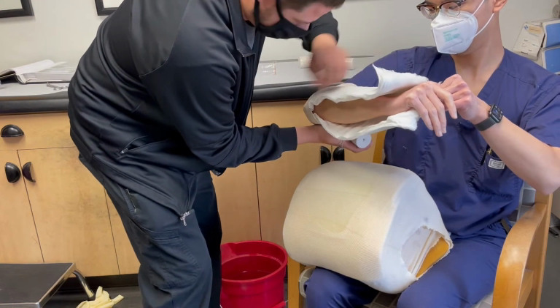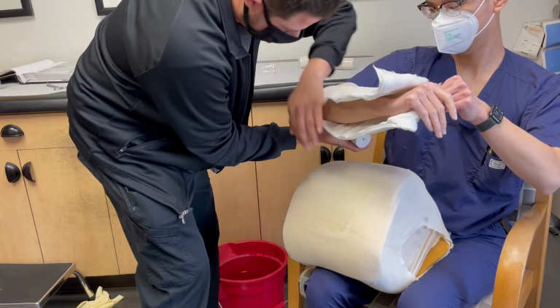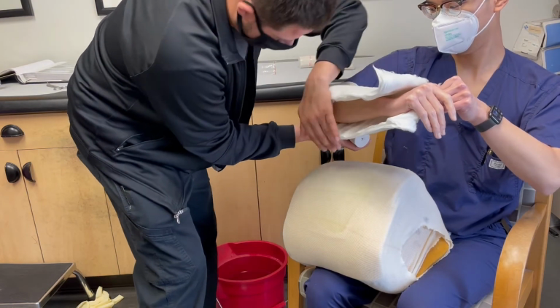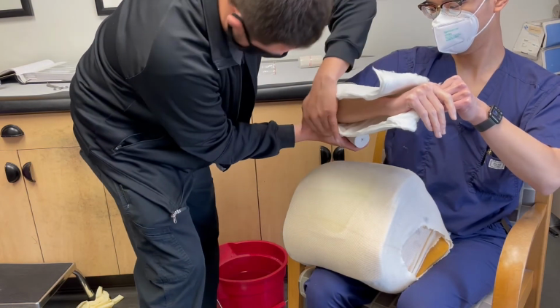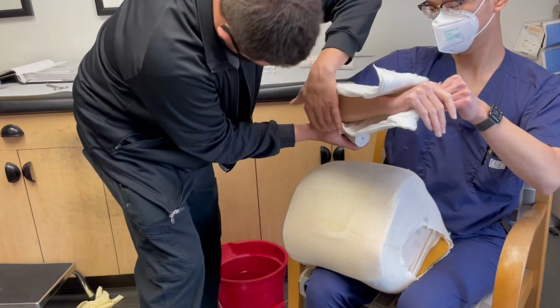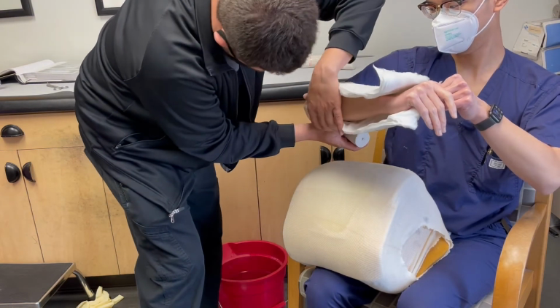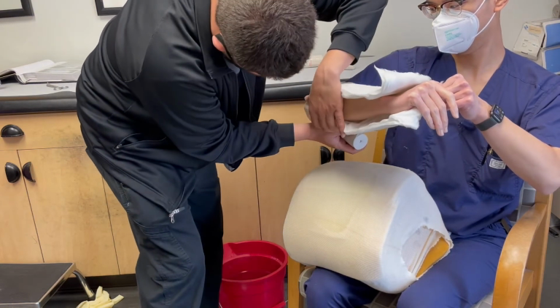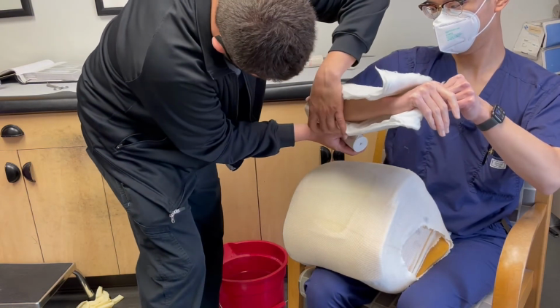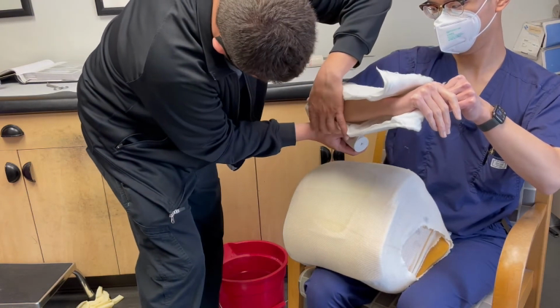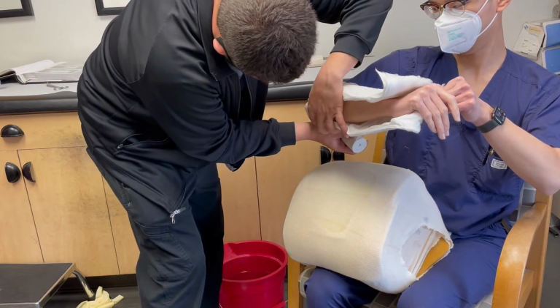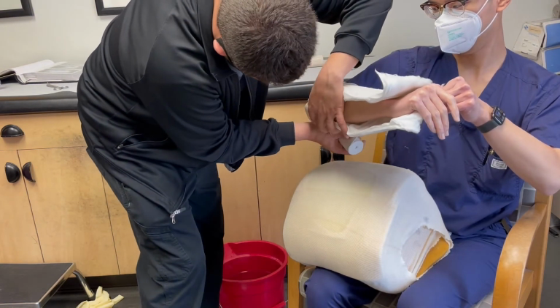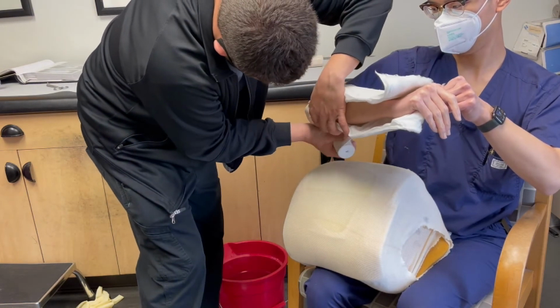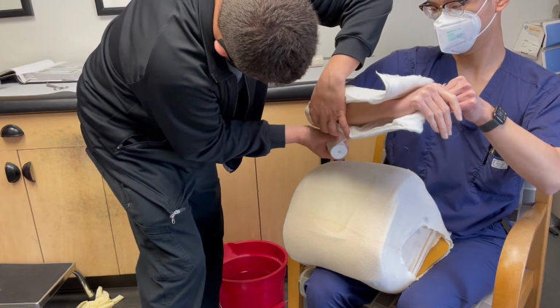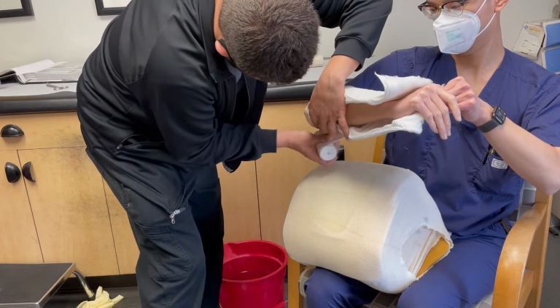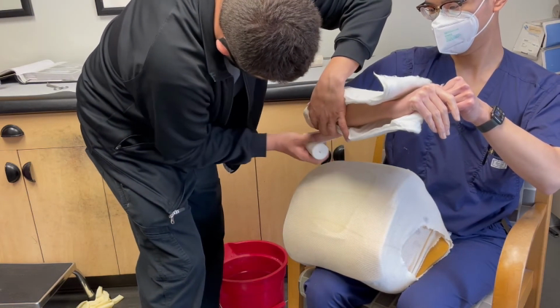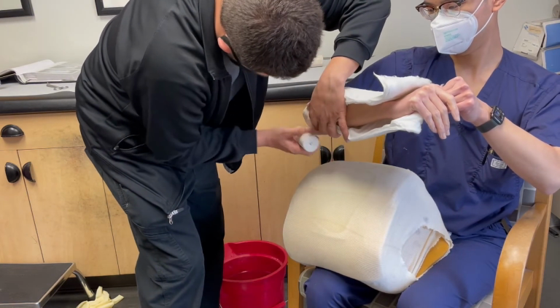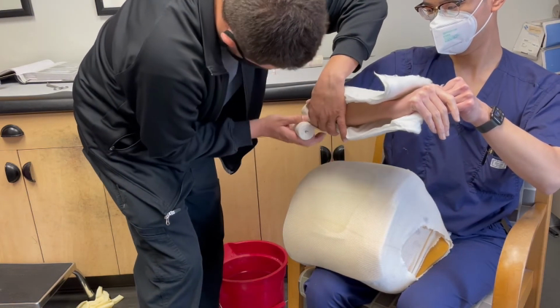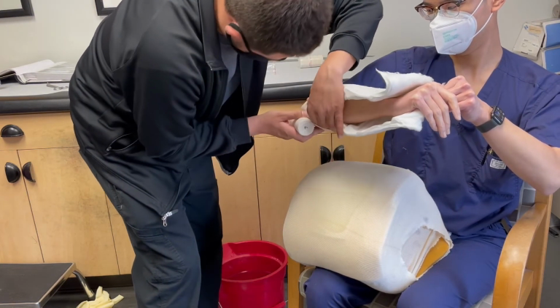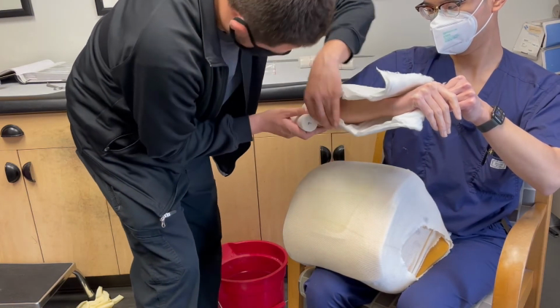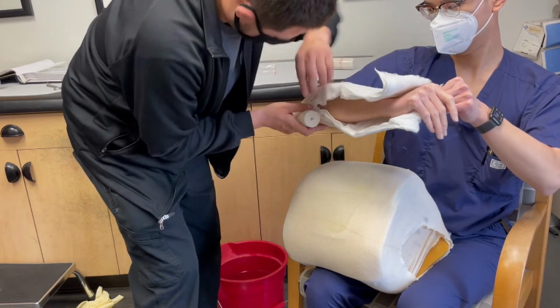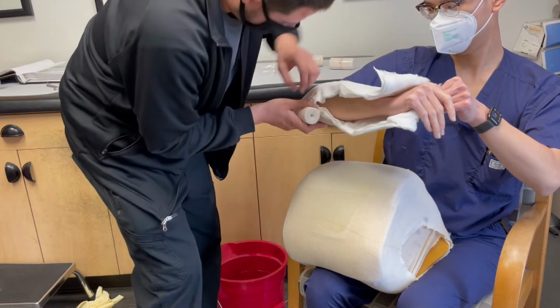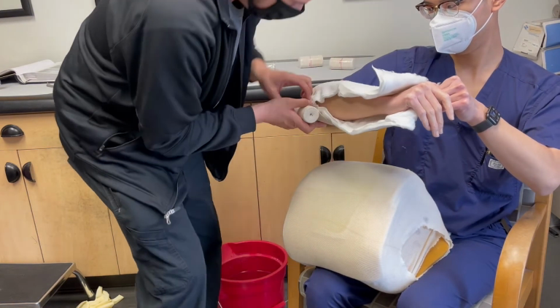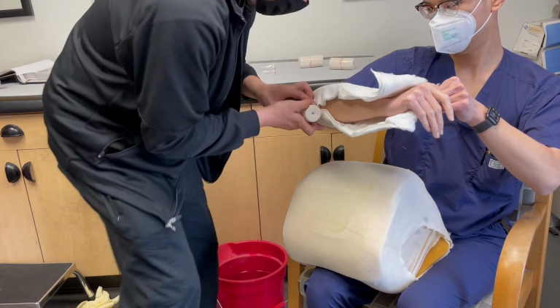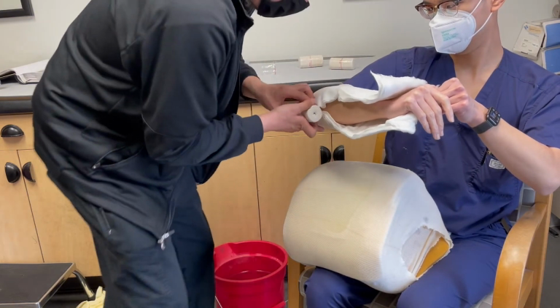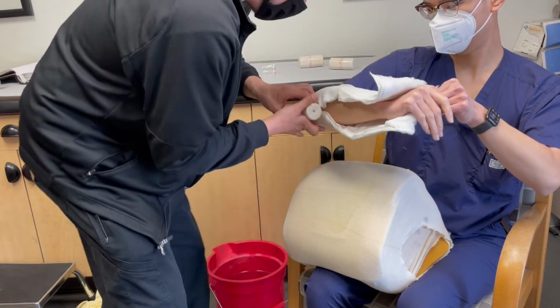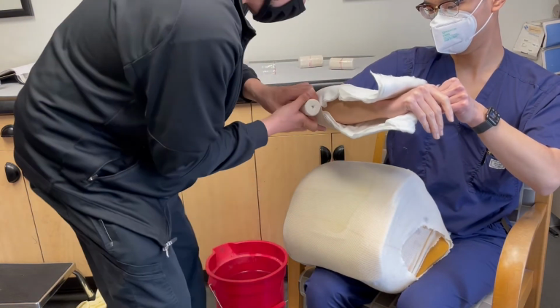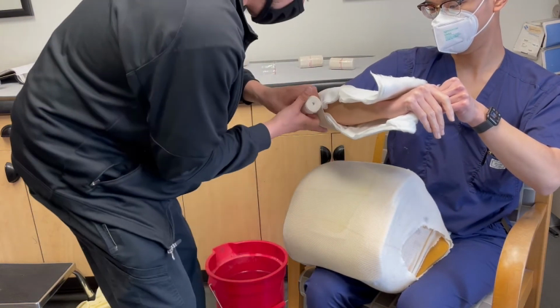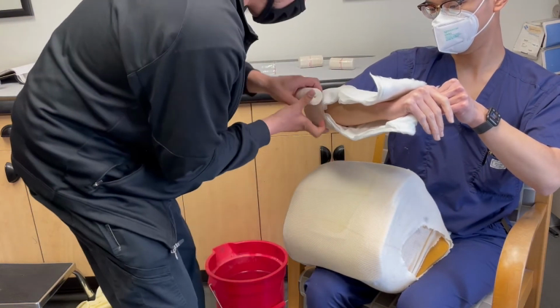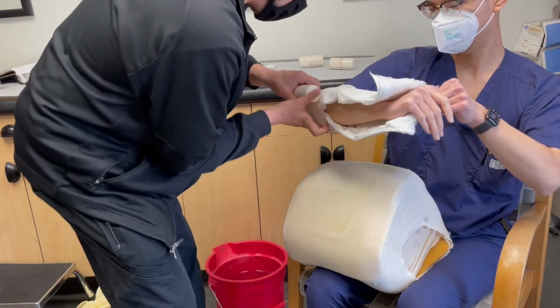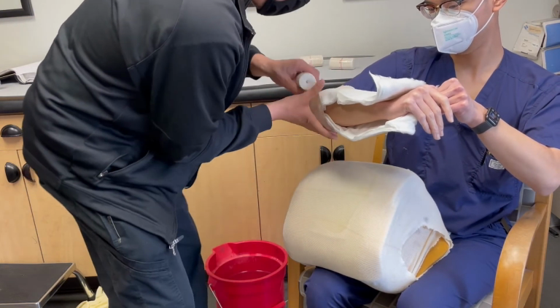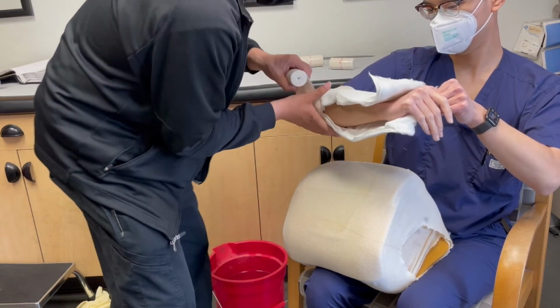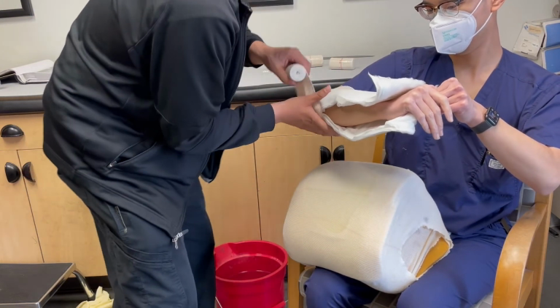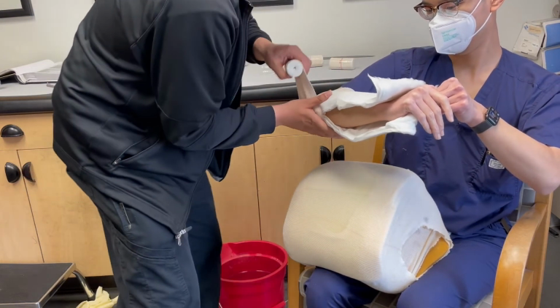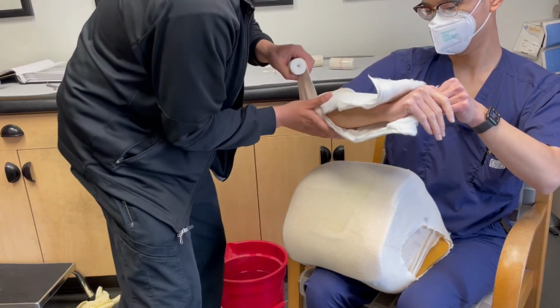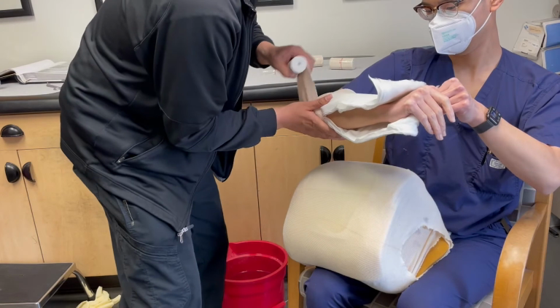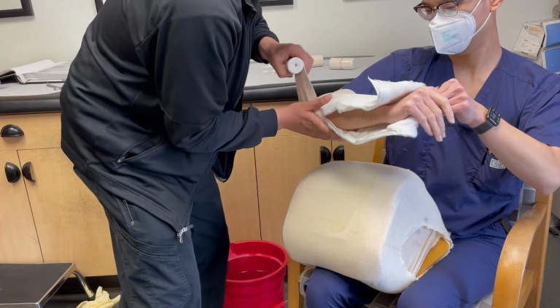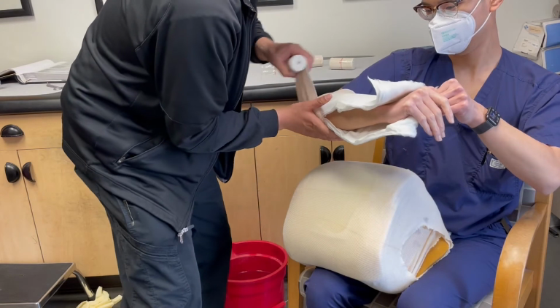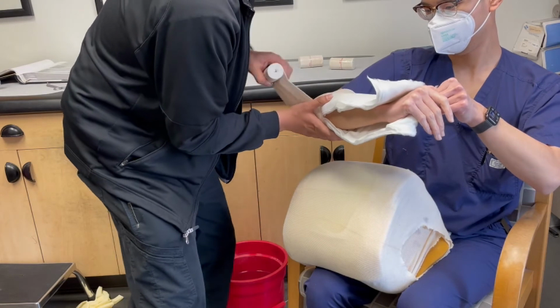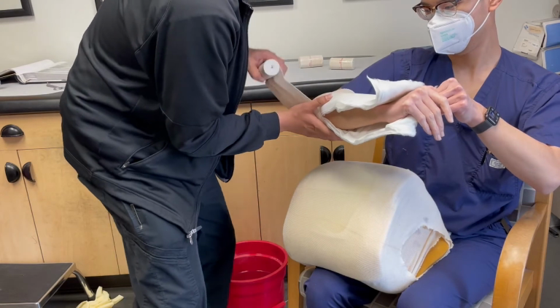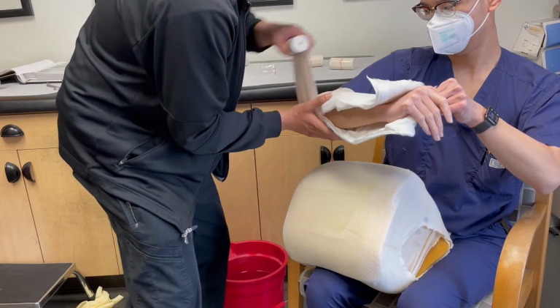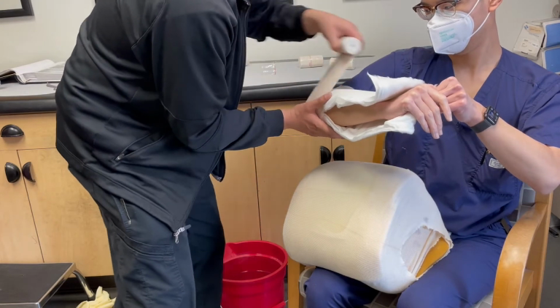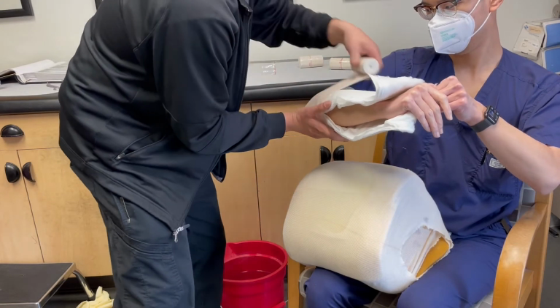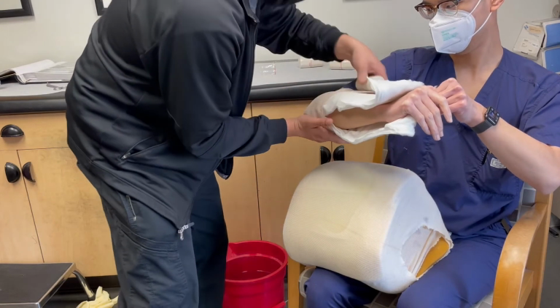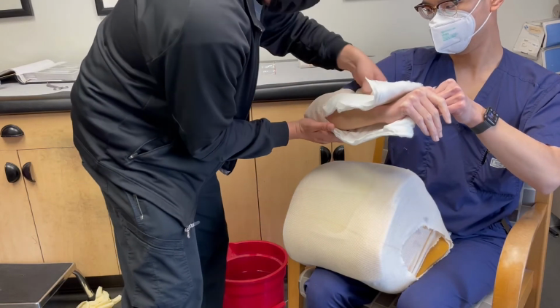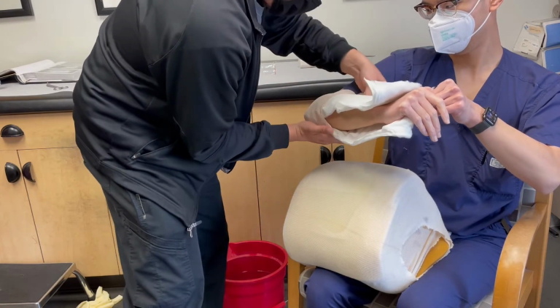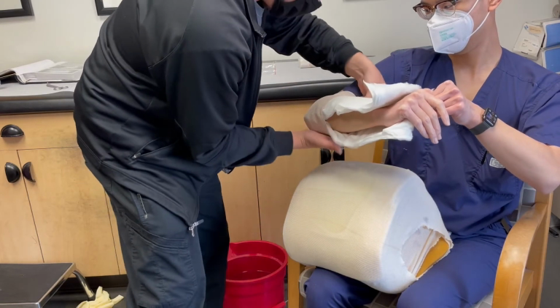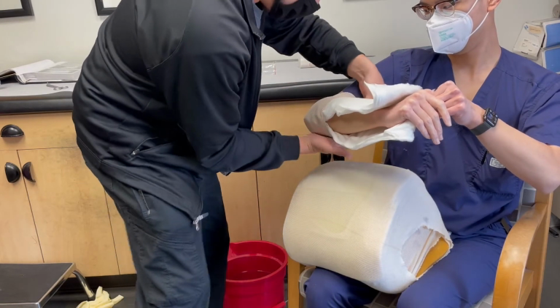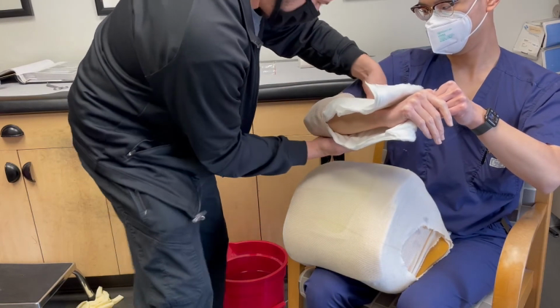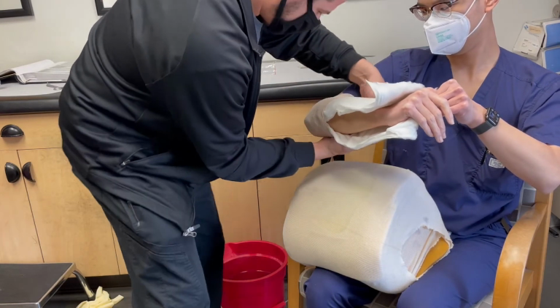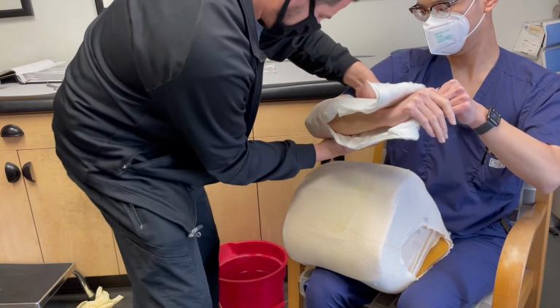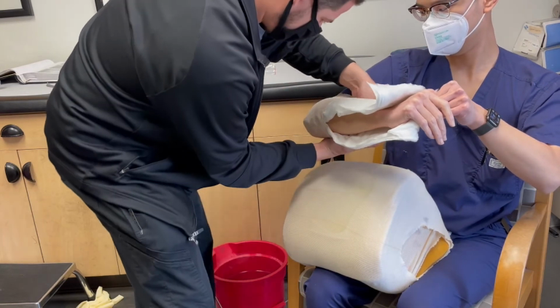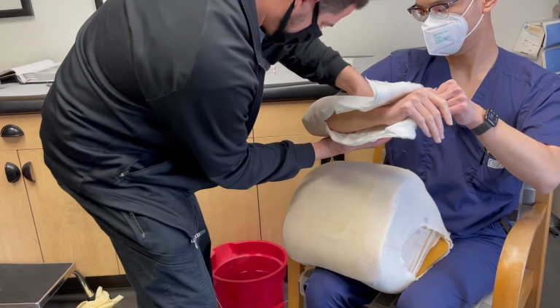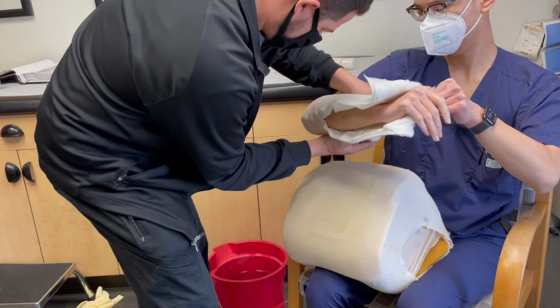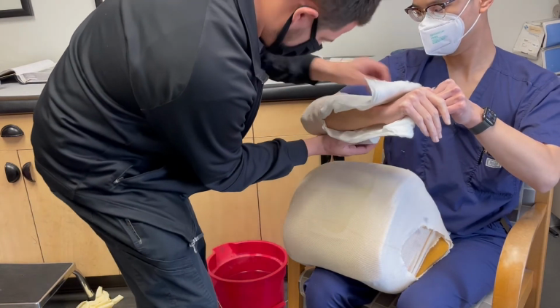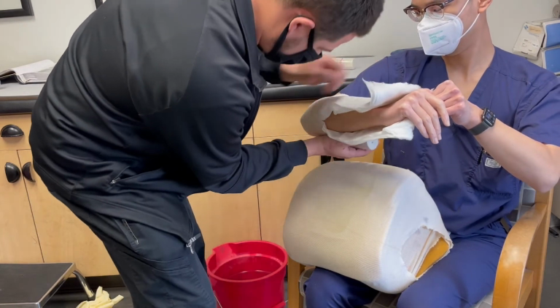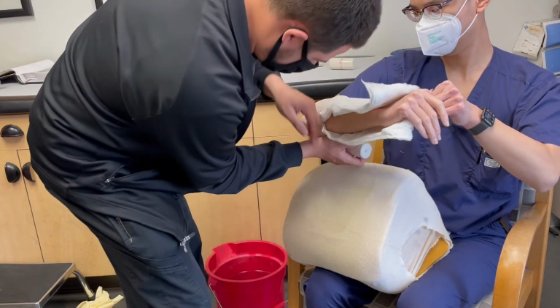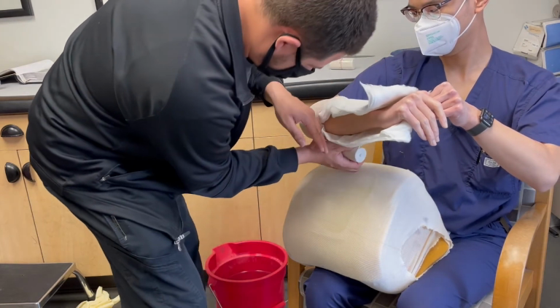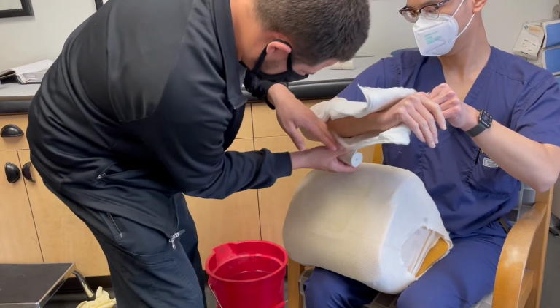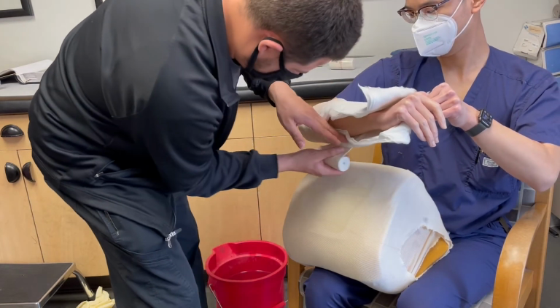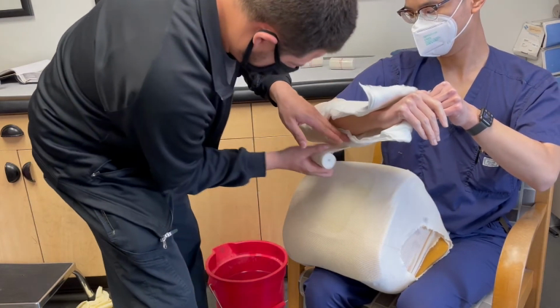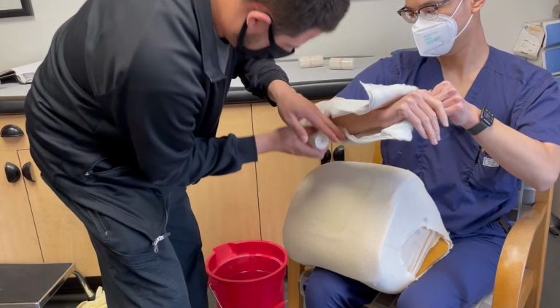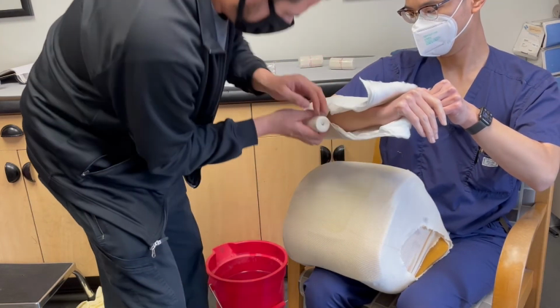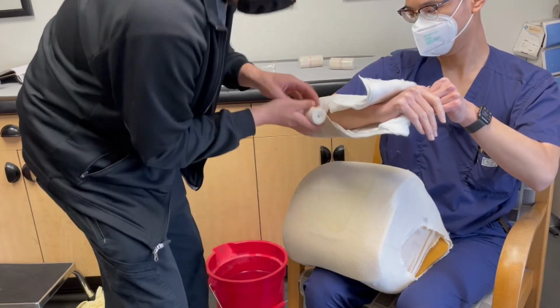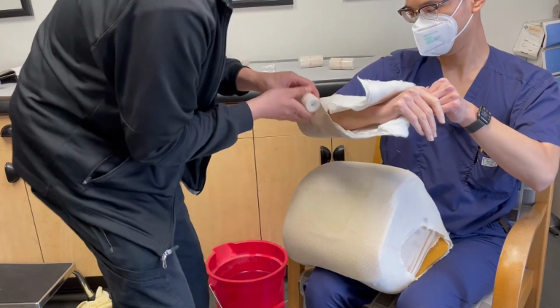You can start wrapping proximal to the elbow joint, then cut the sugar tong splint, then wrap distal to the elbow joint.